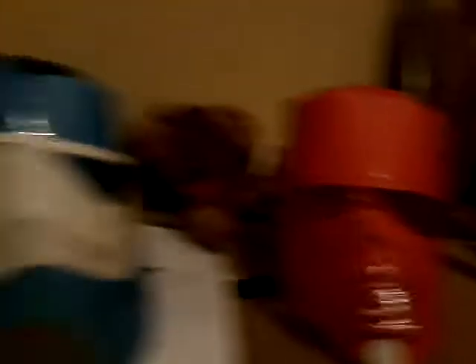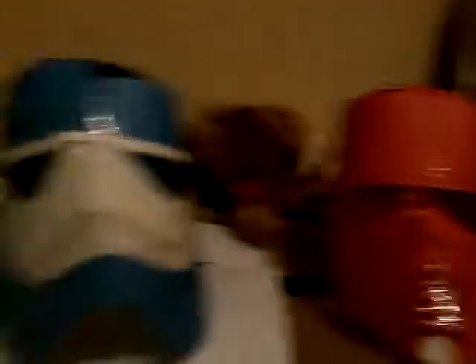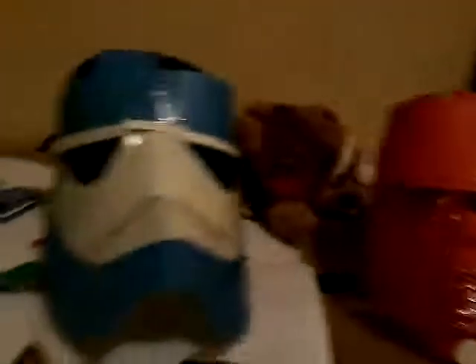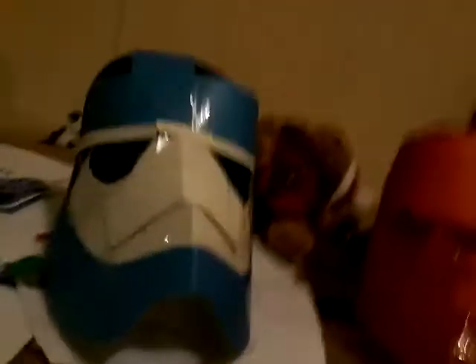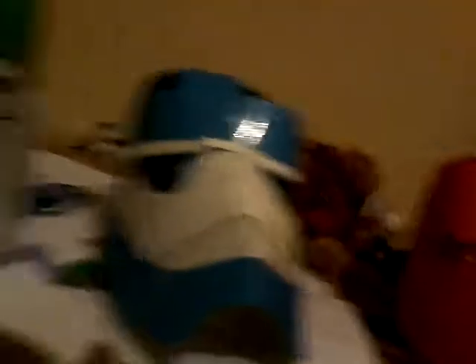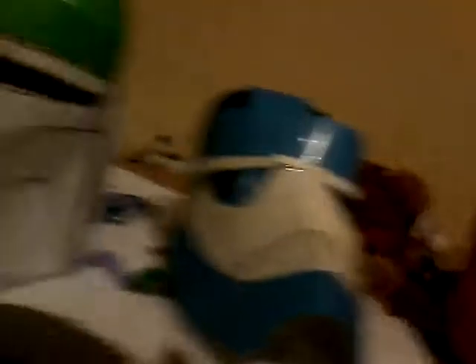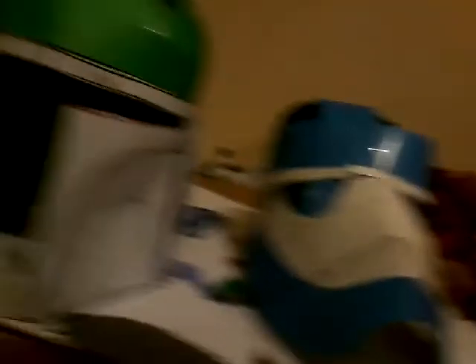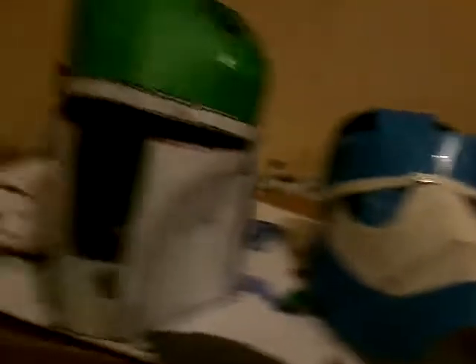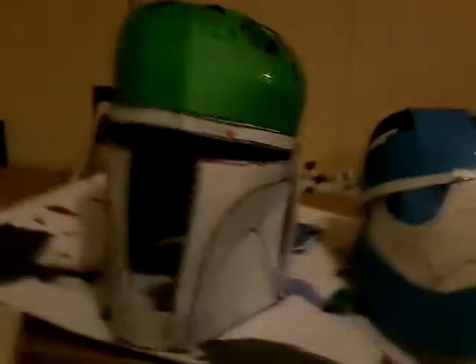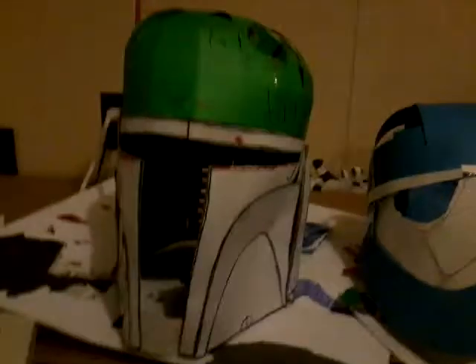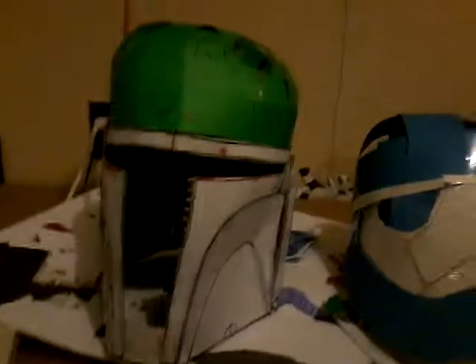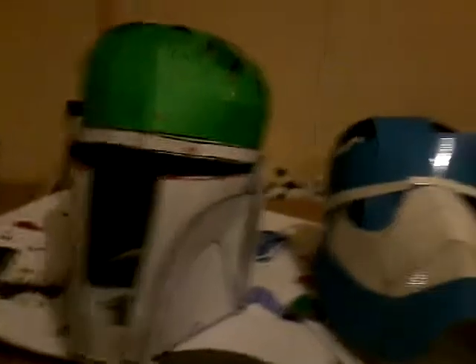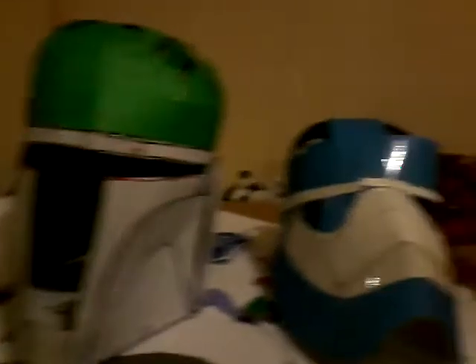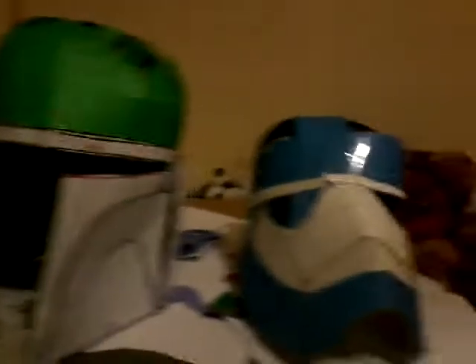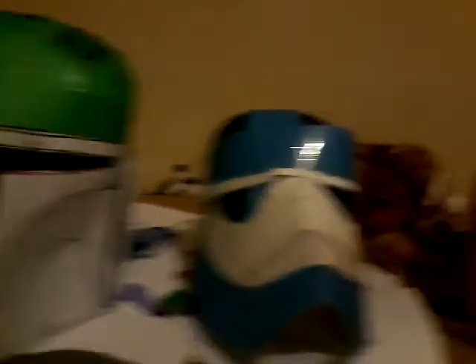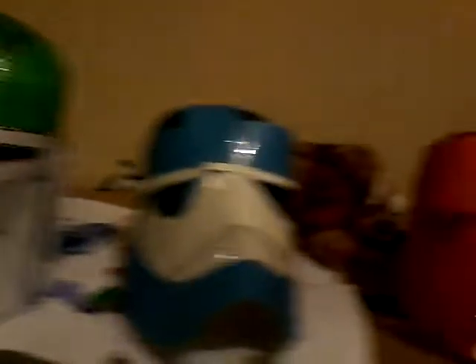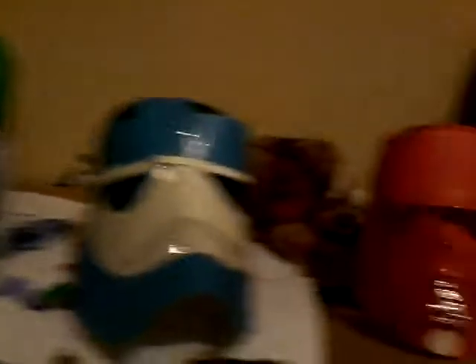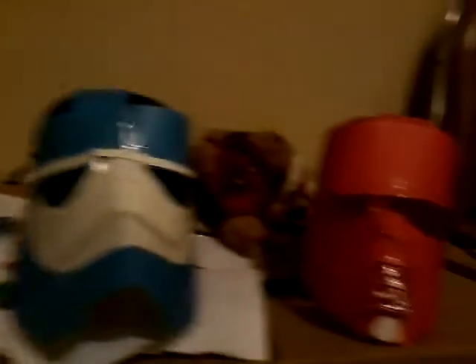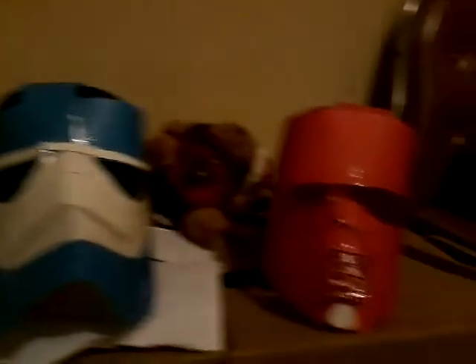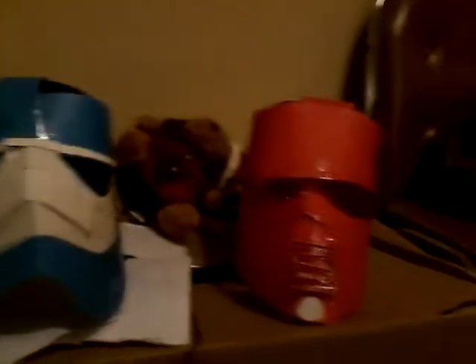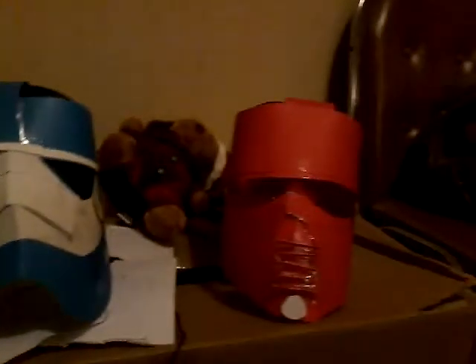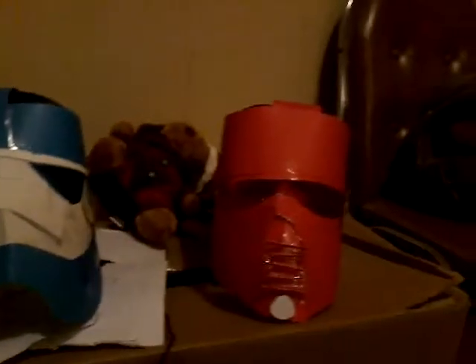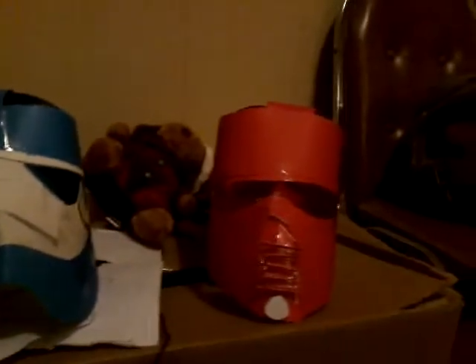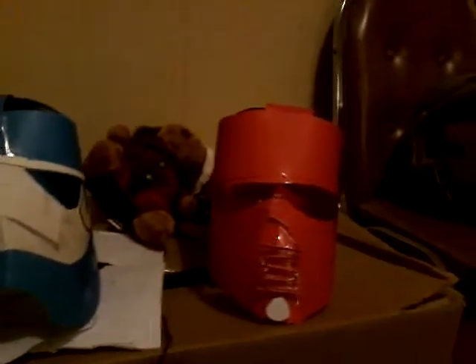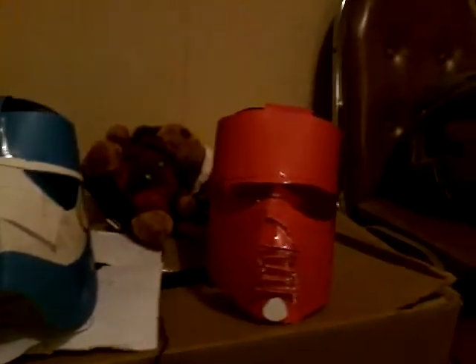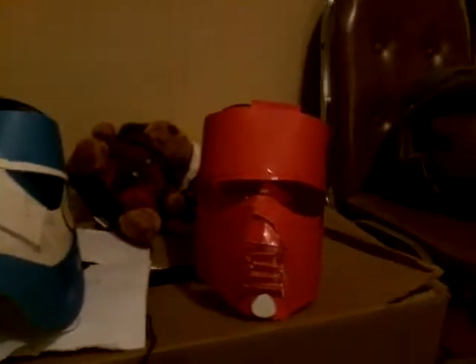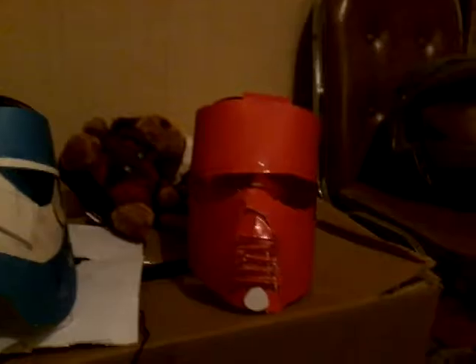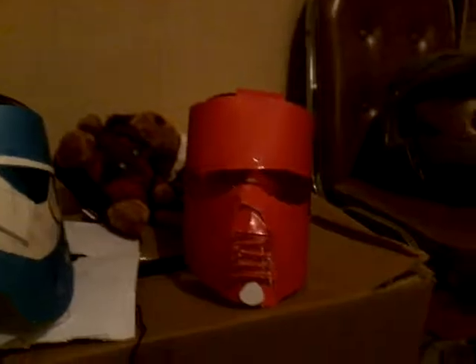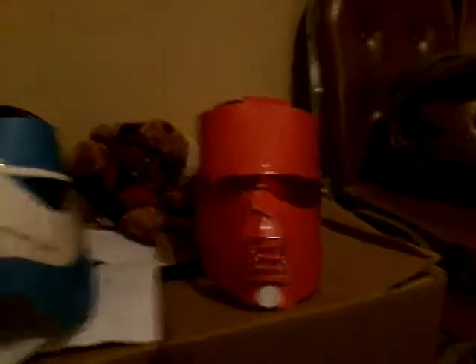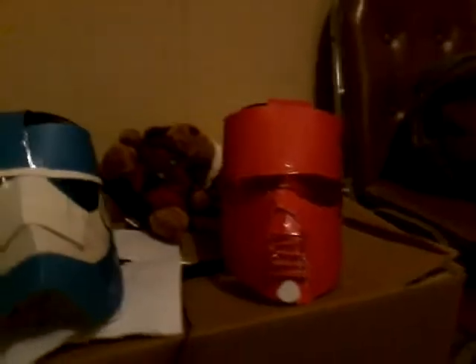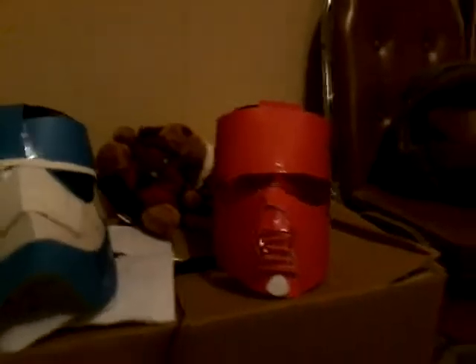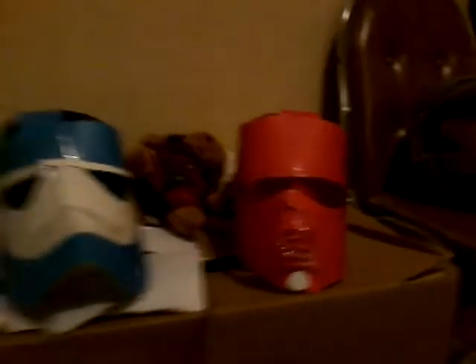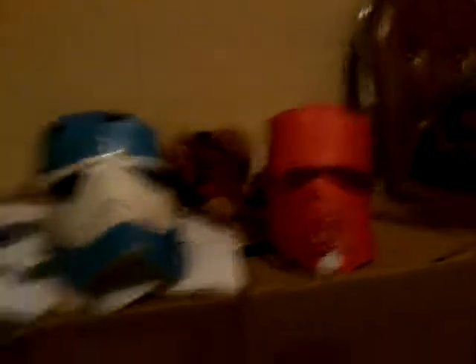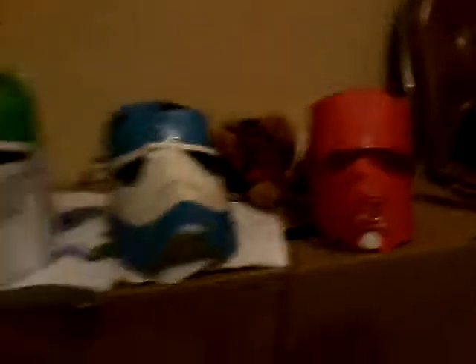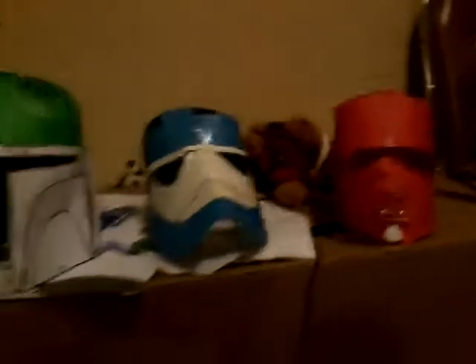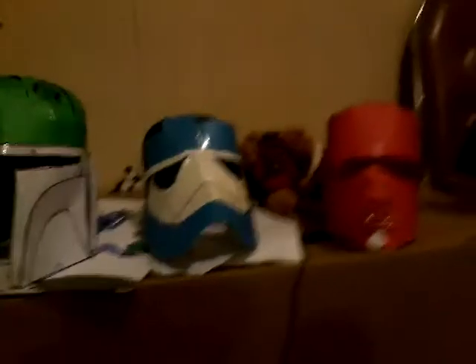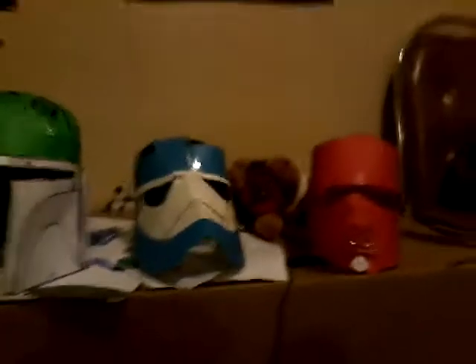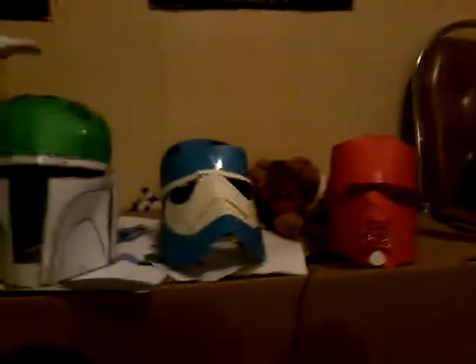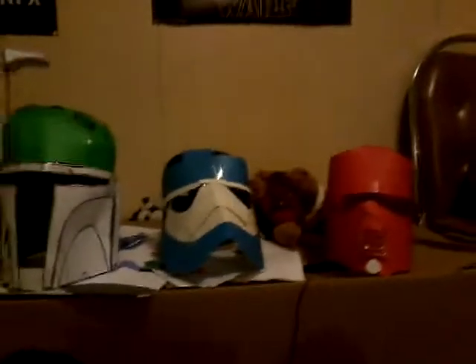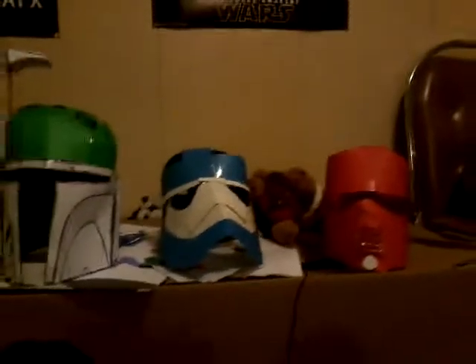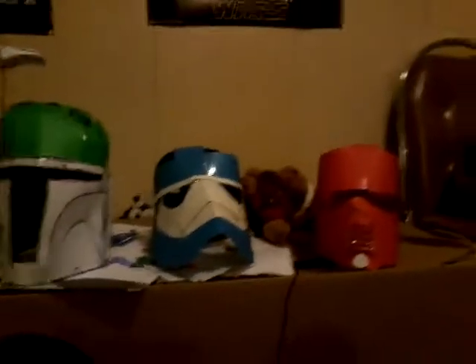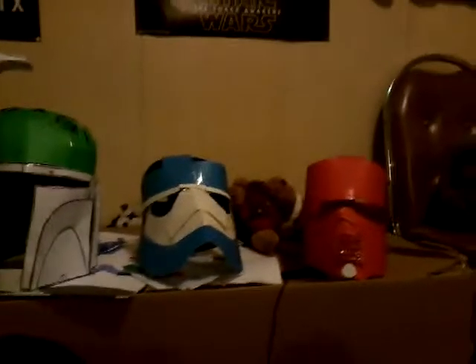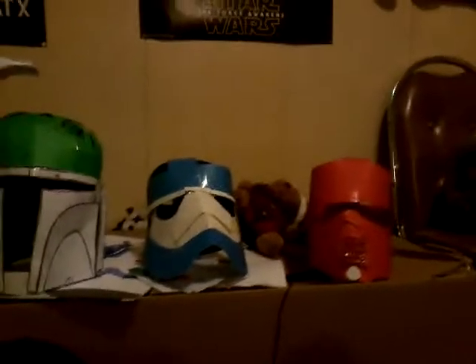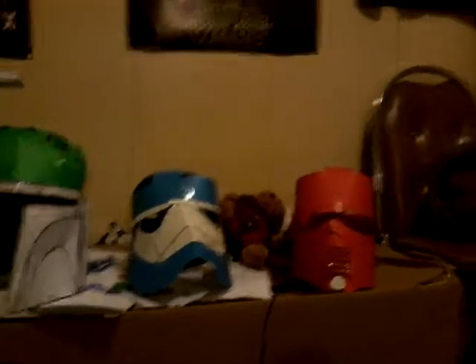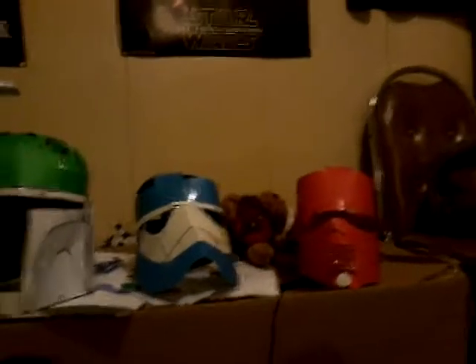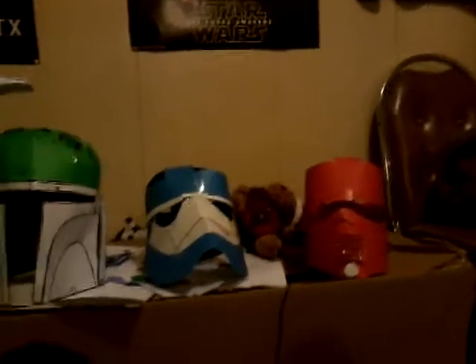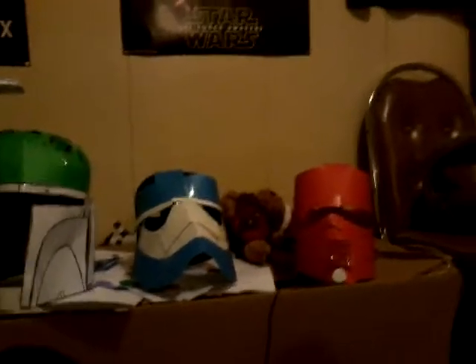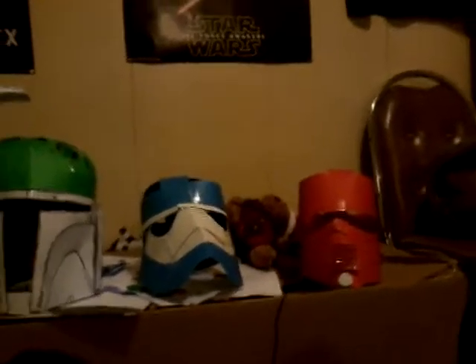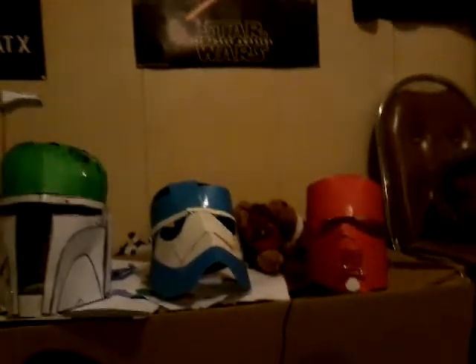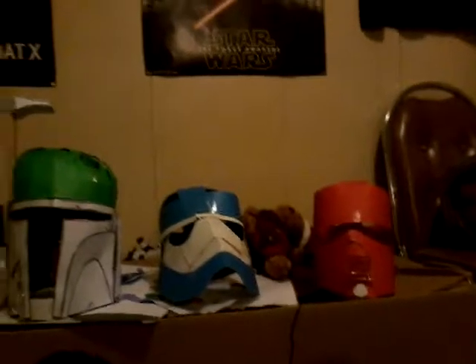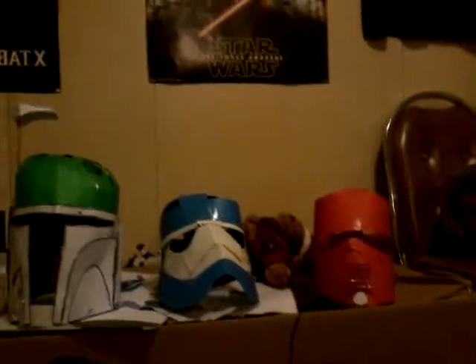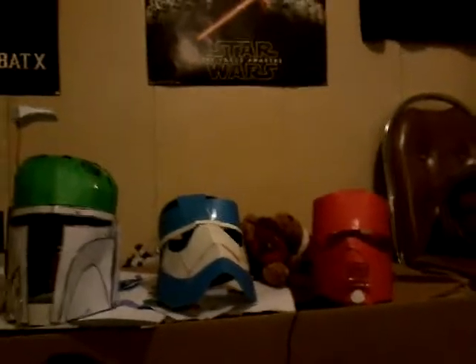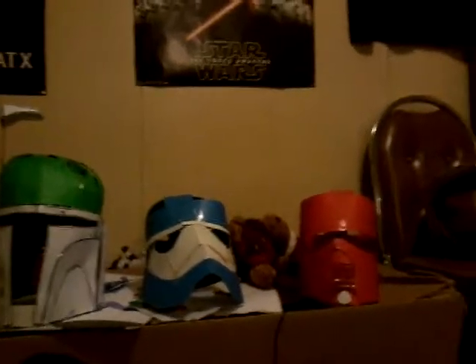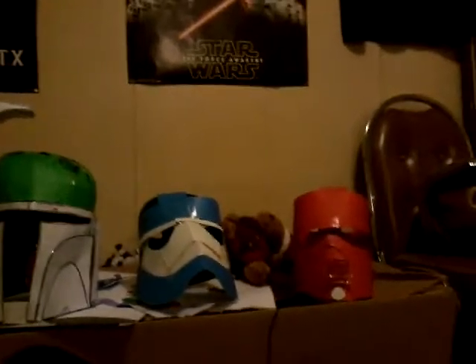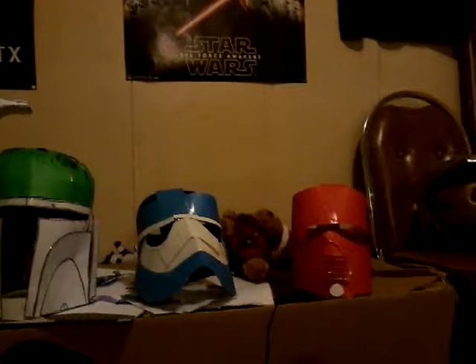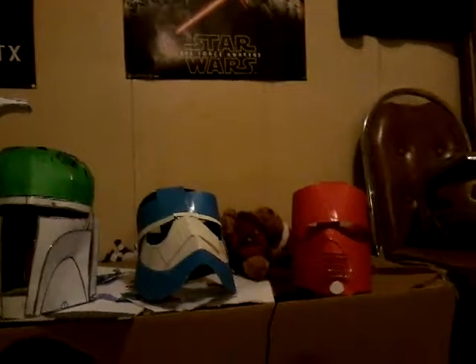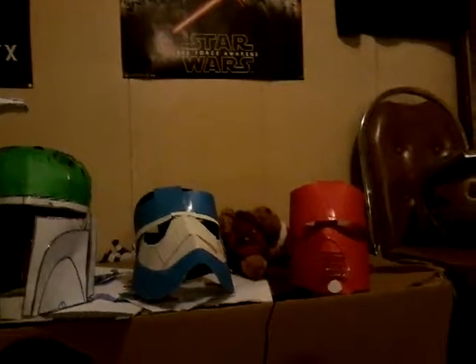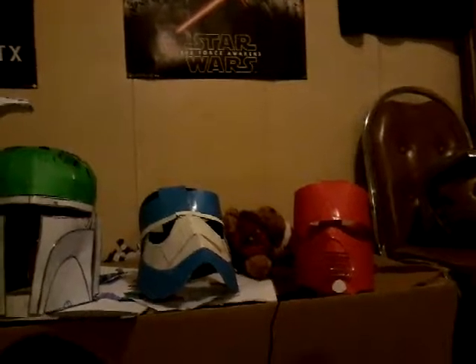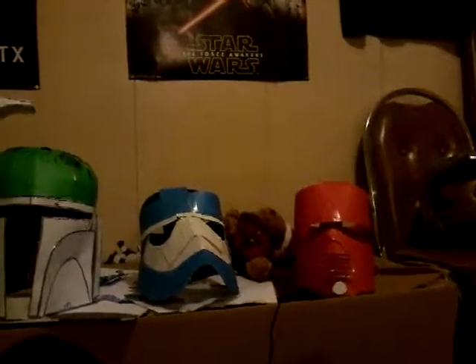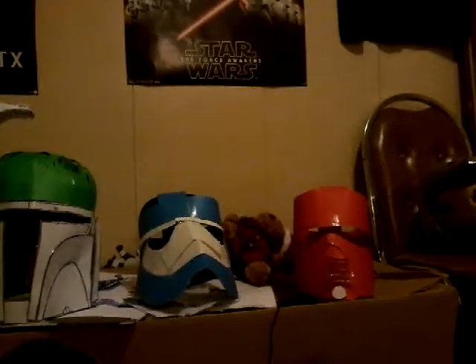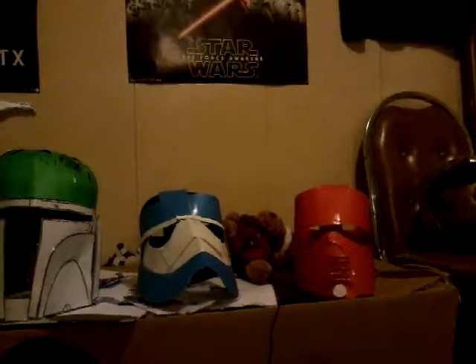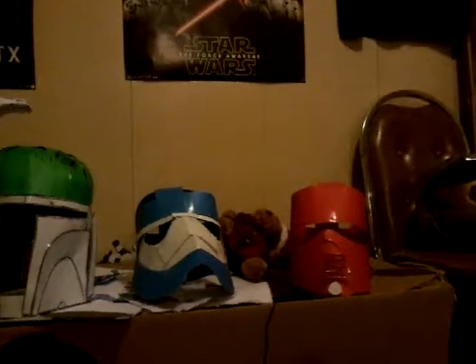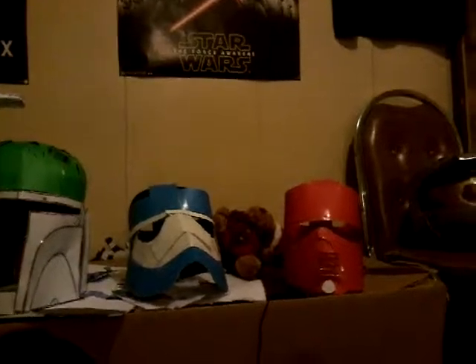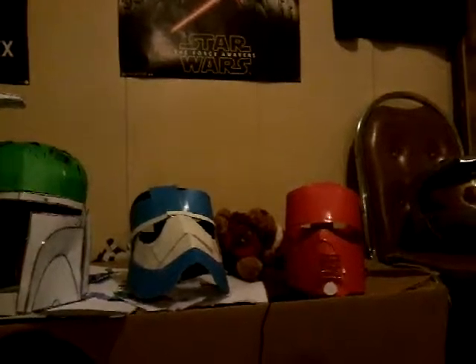Those are all my molds I got so far. Bye.